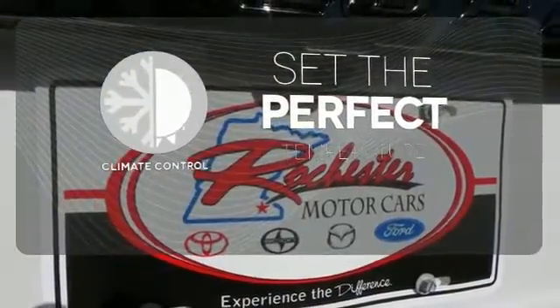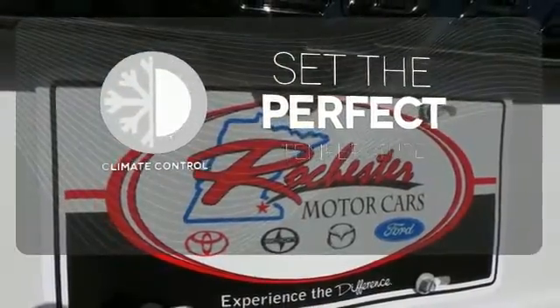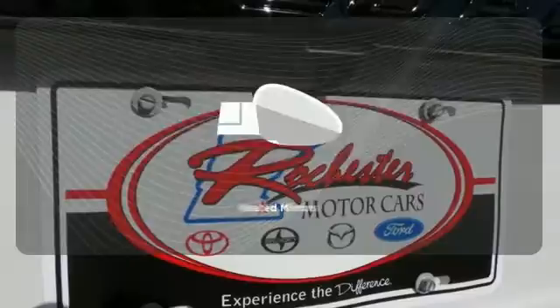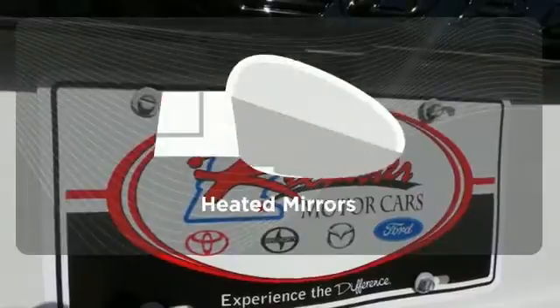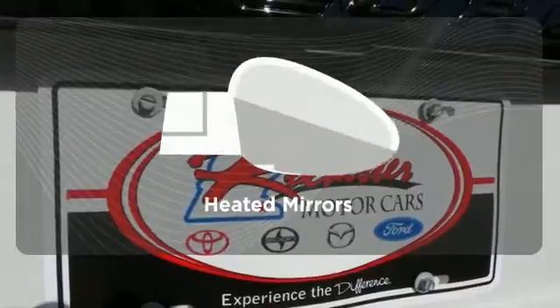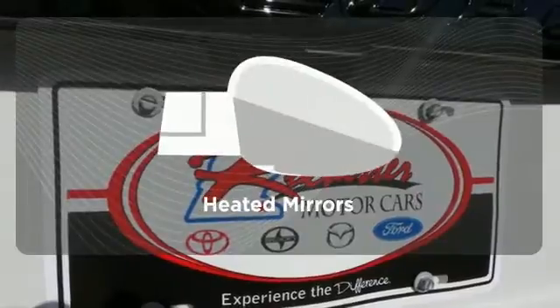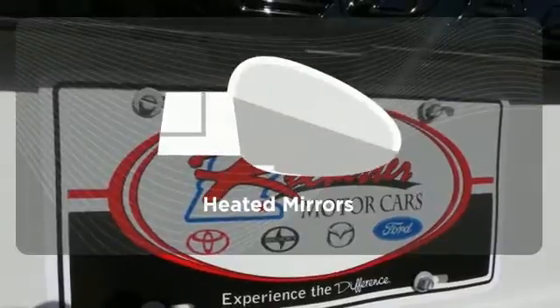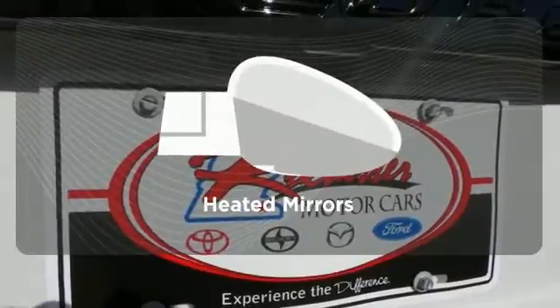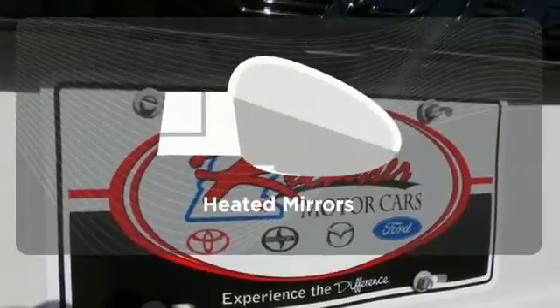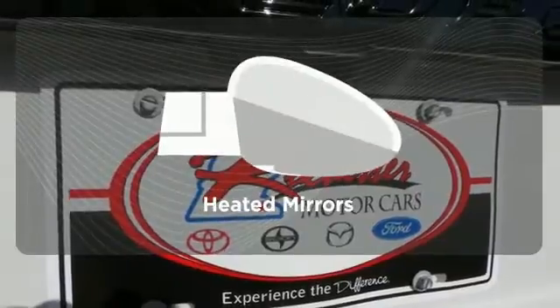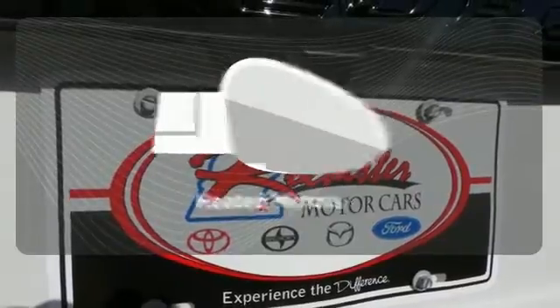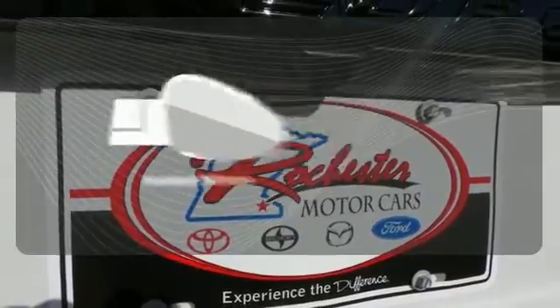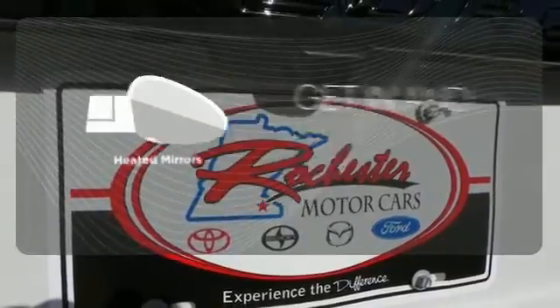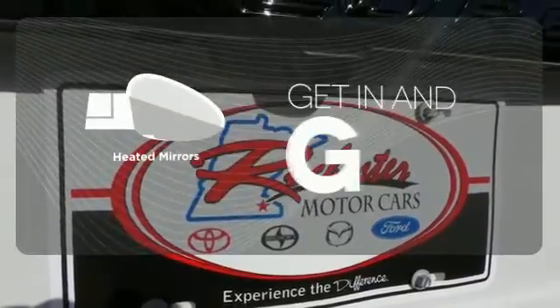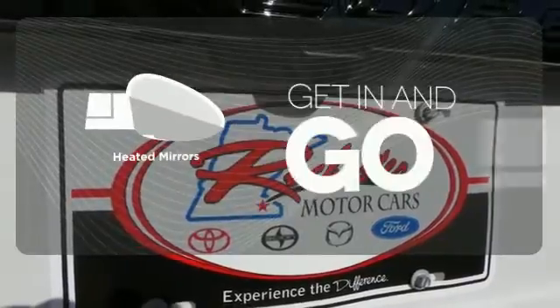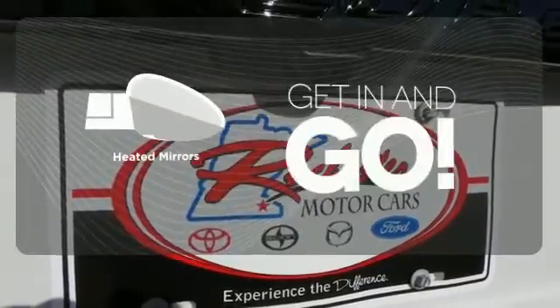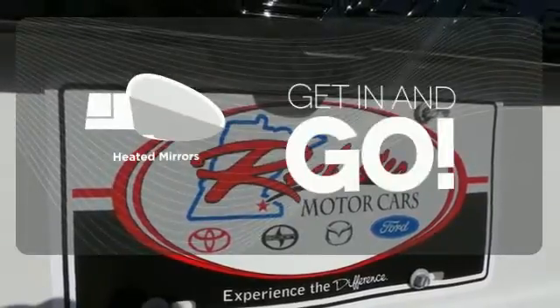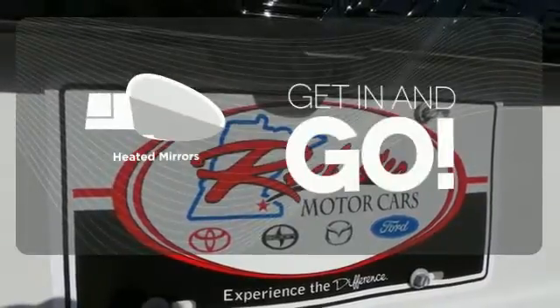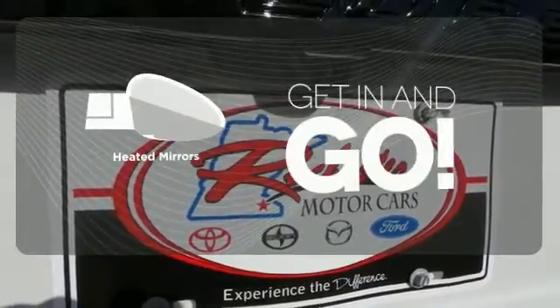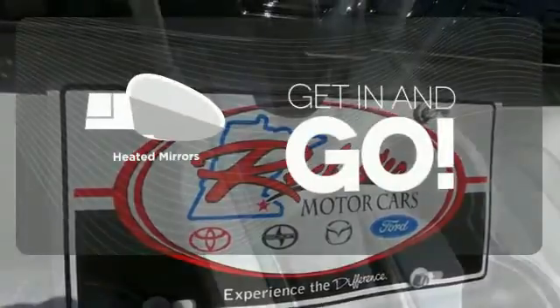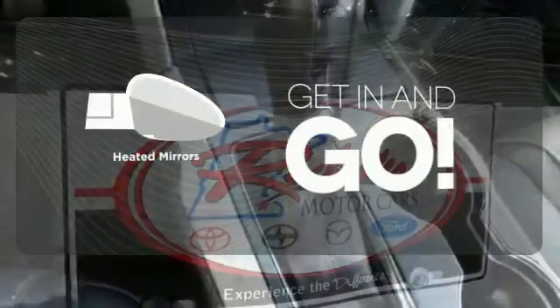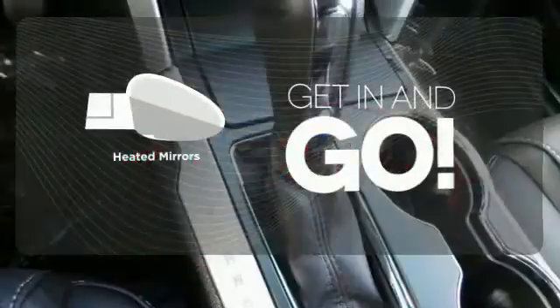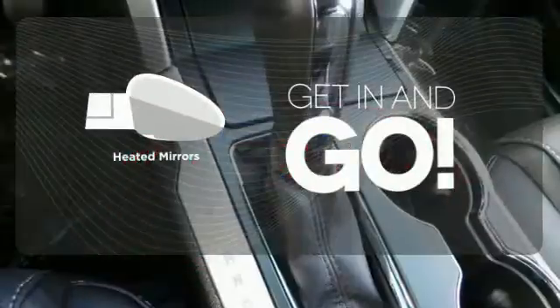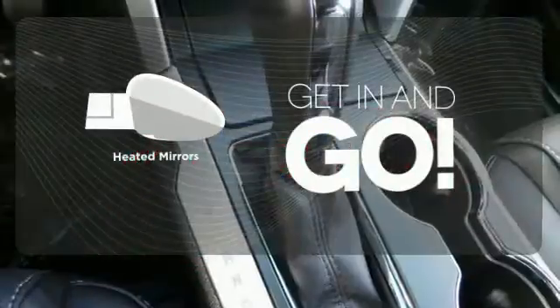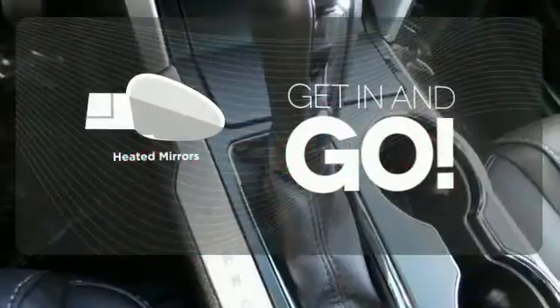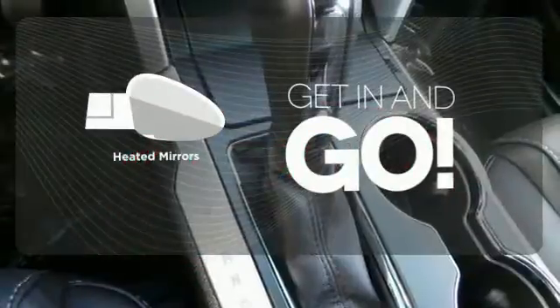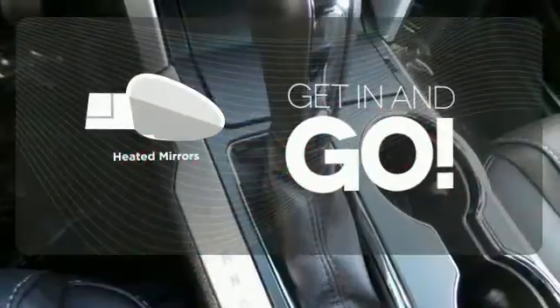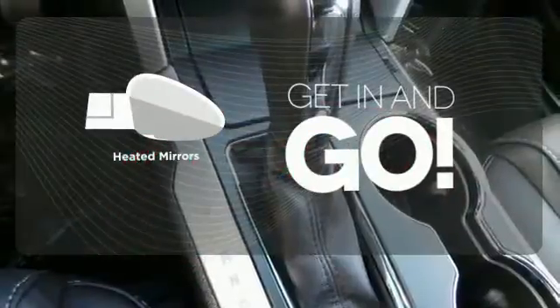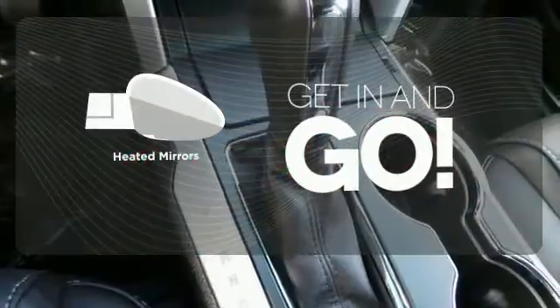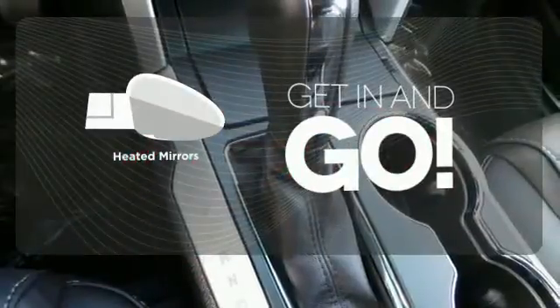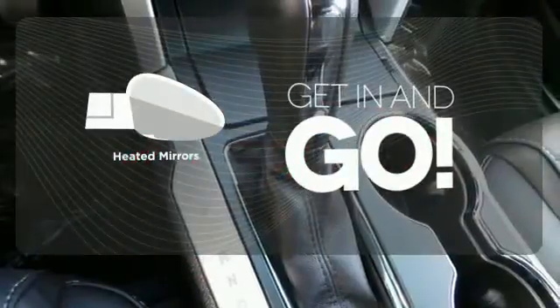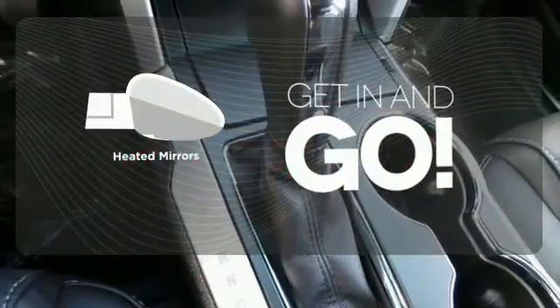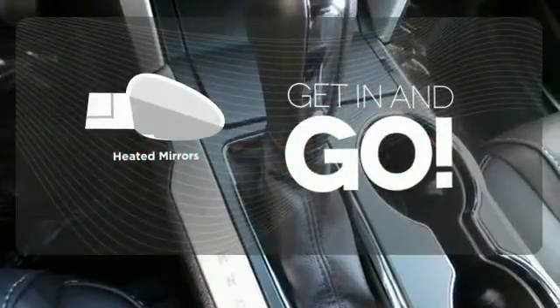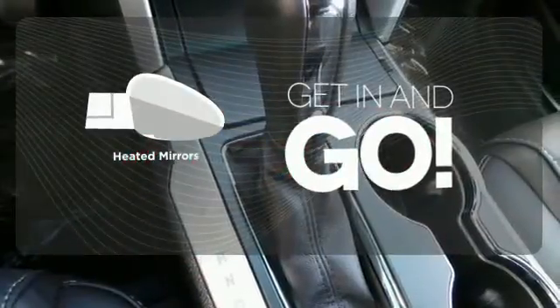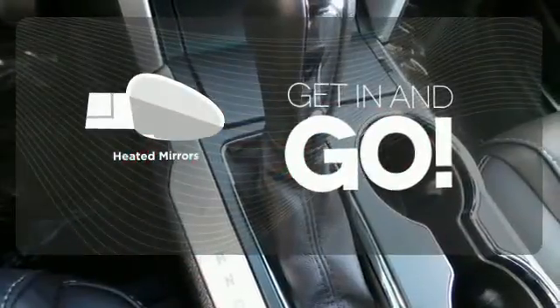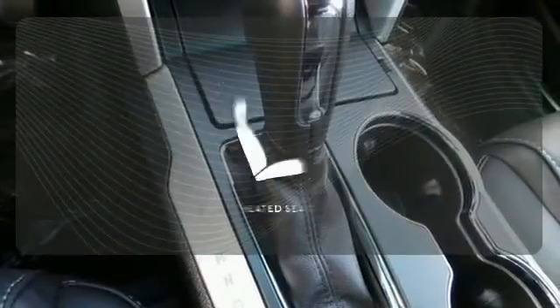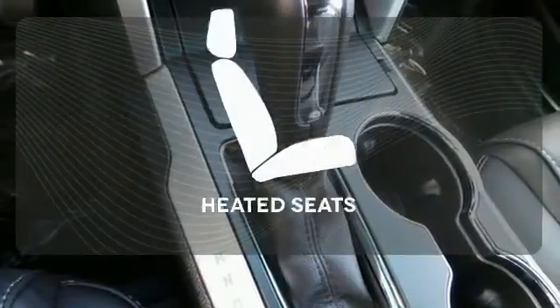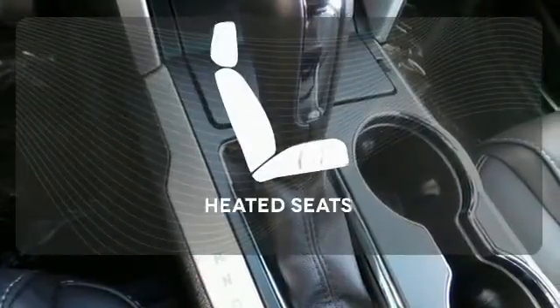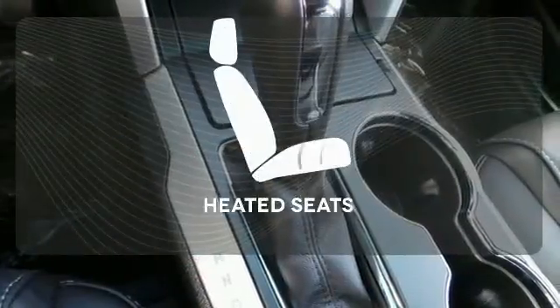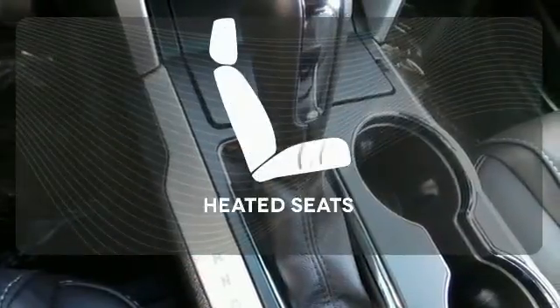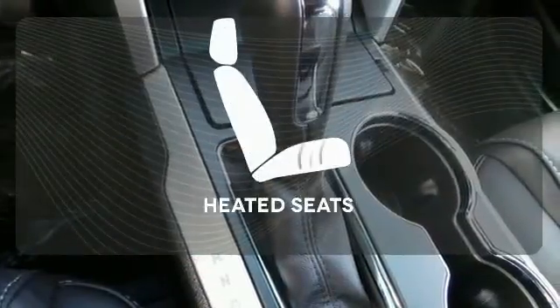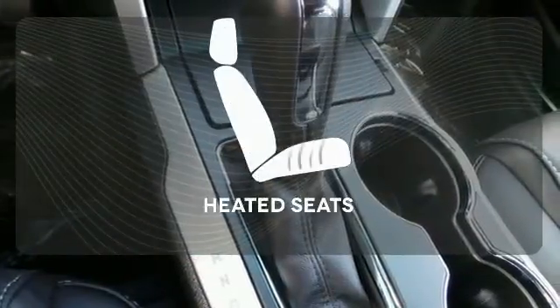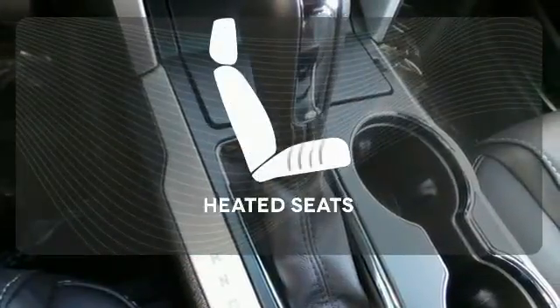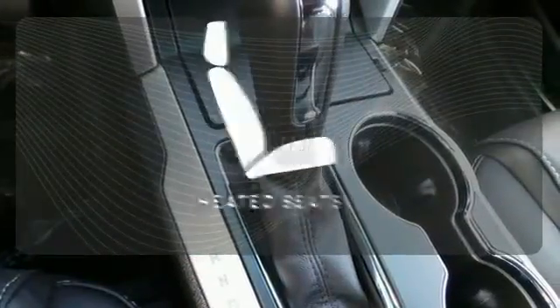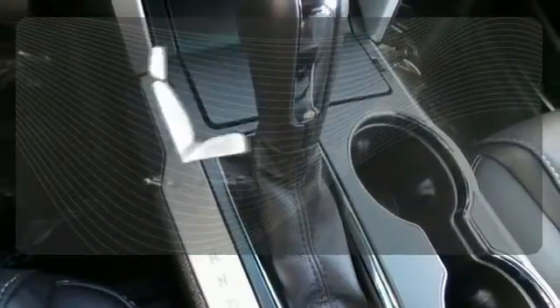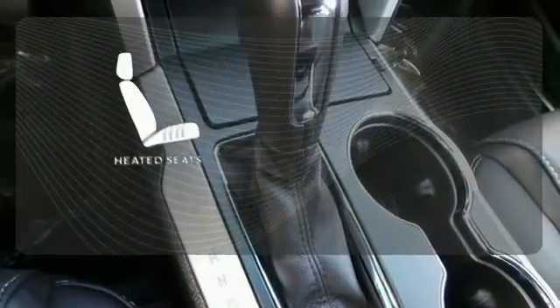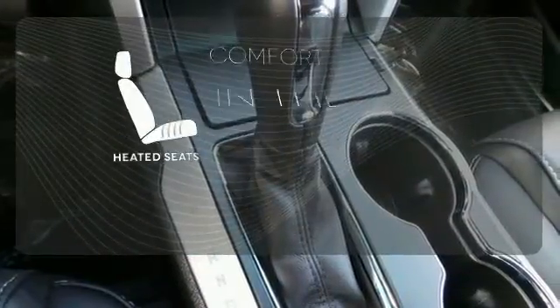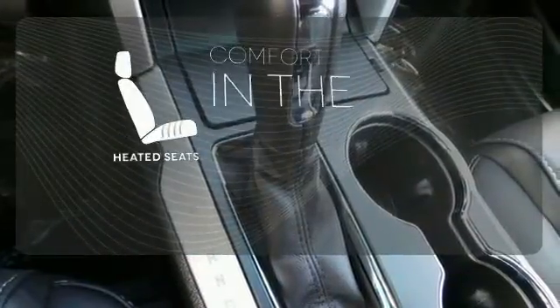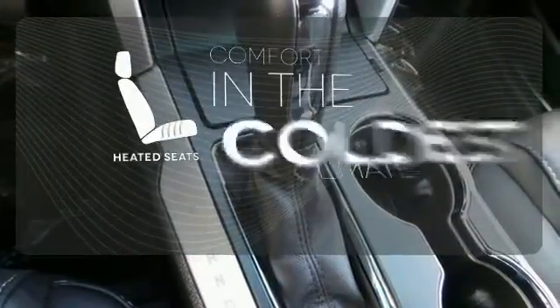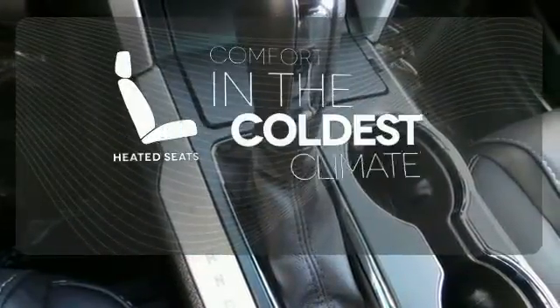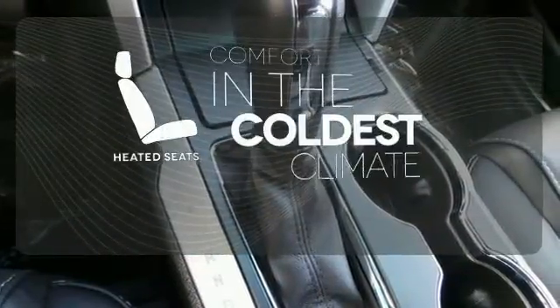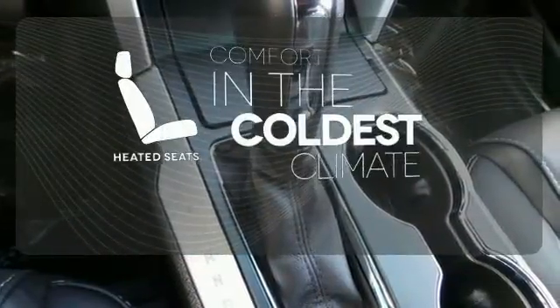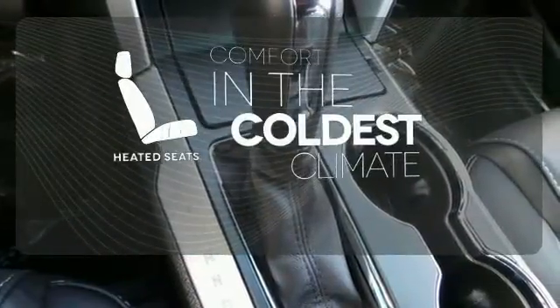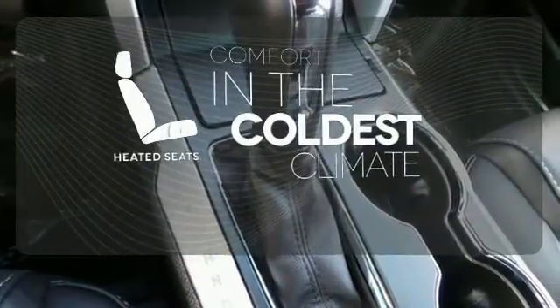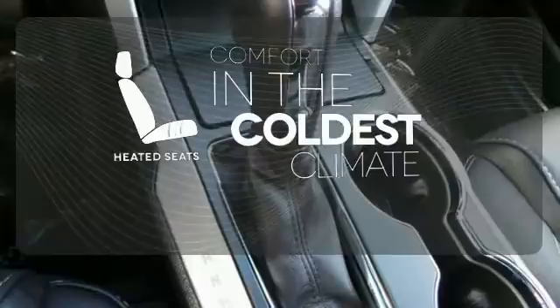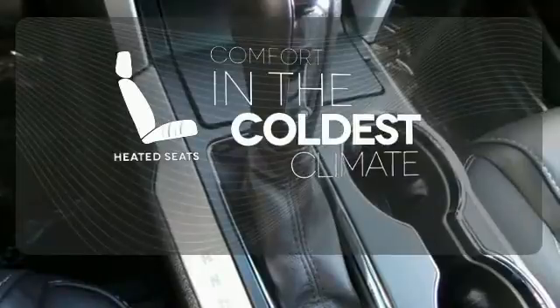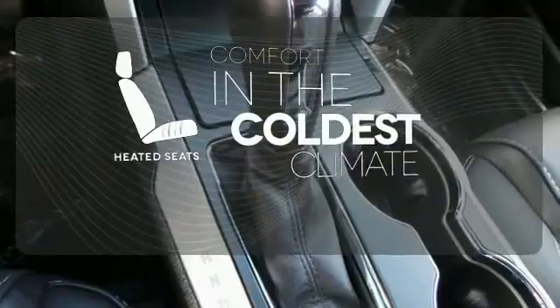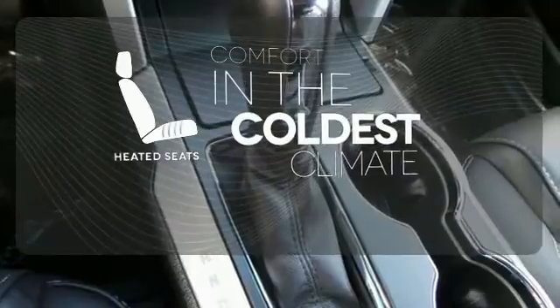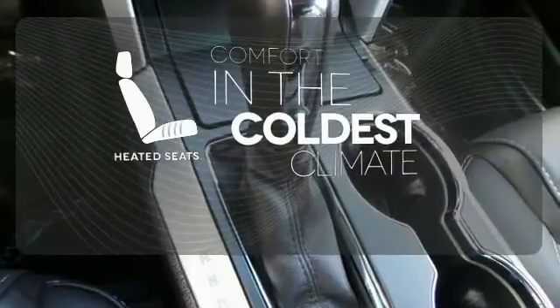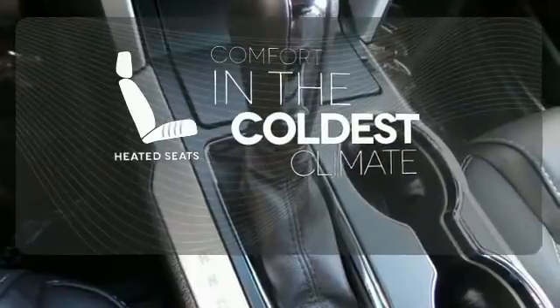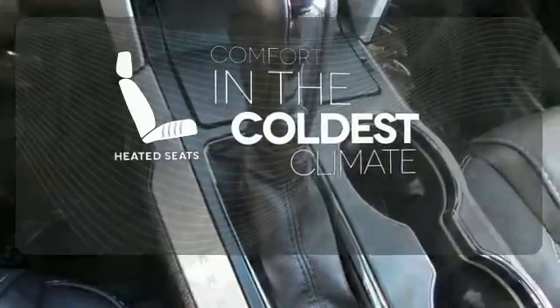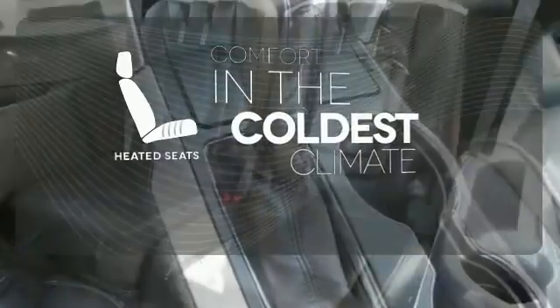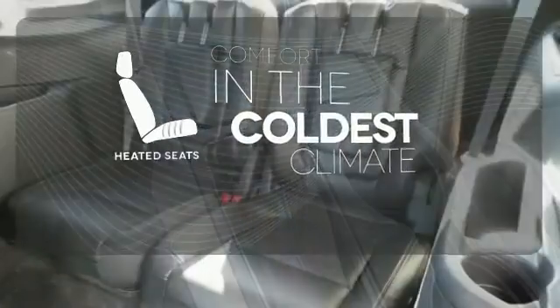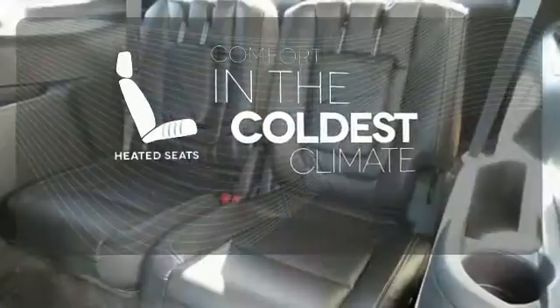Heated mirrors improve visibility in frosty weather. The heated seats keep you comfortable, no matter how cold it is.